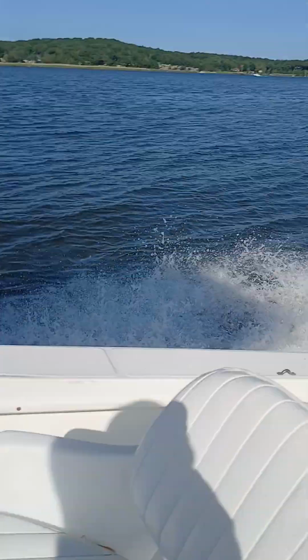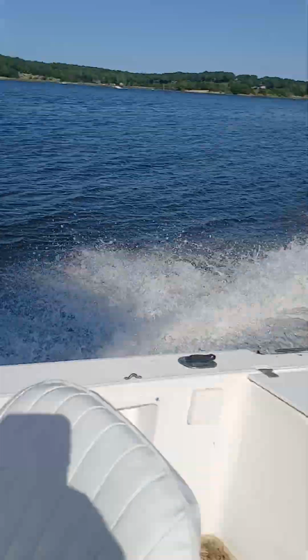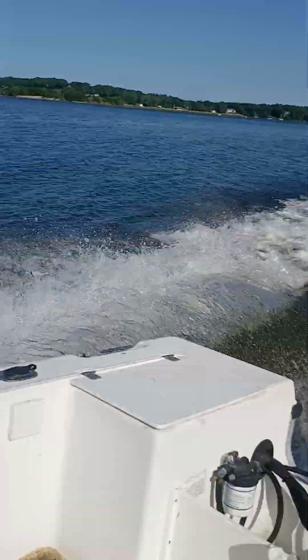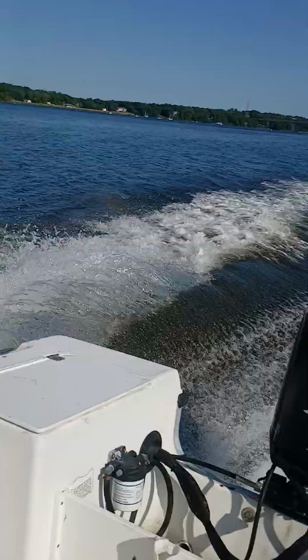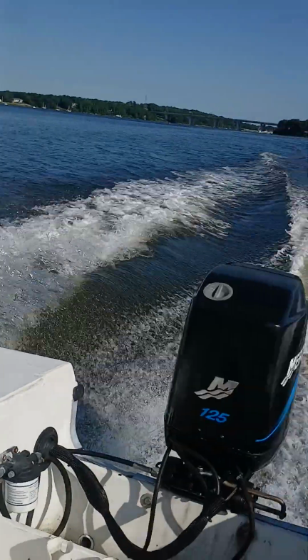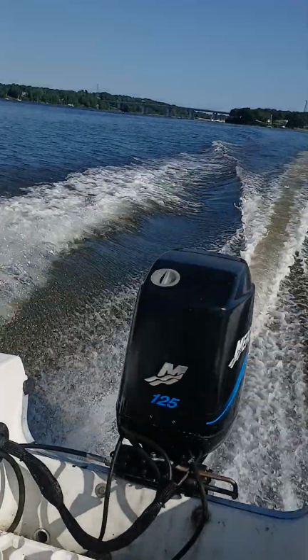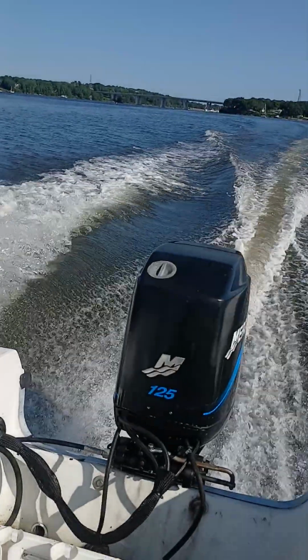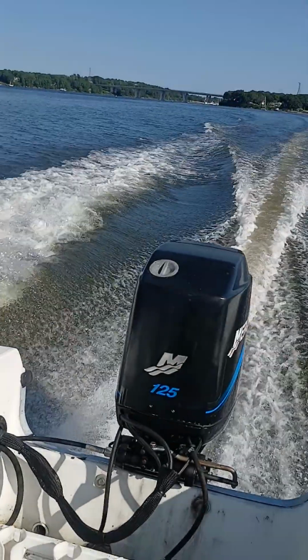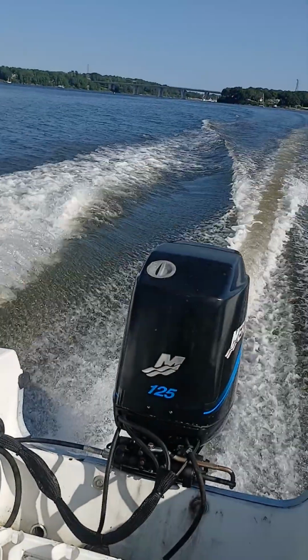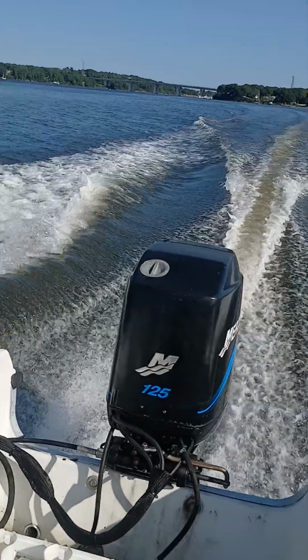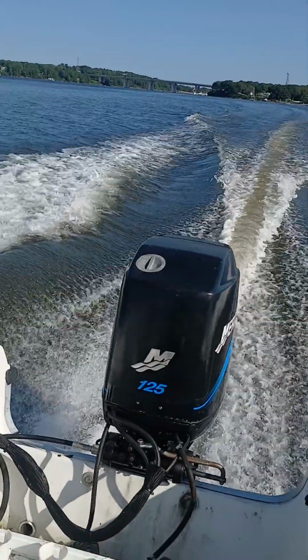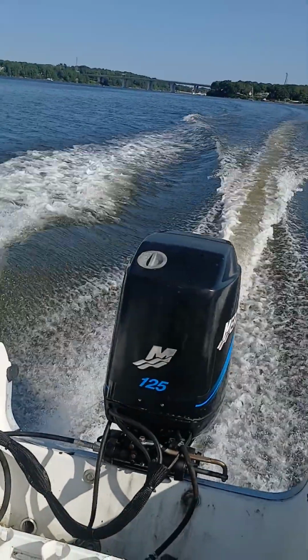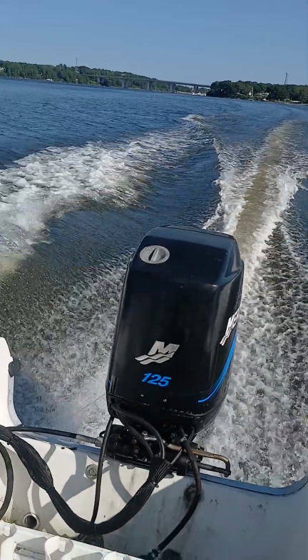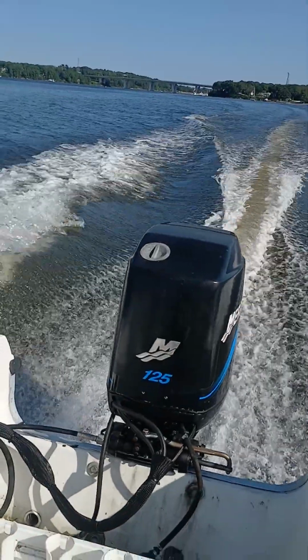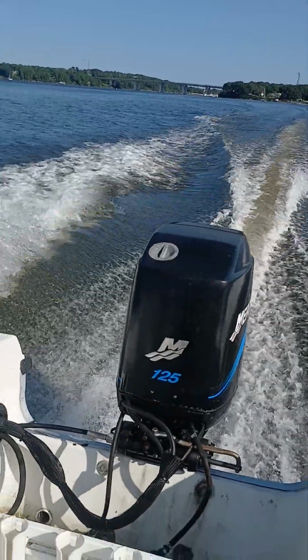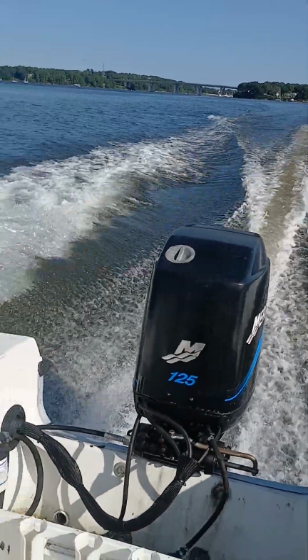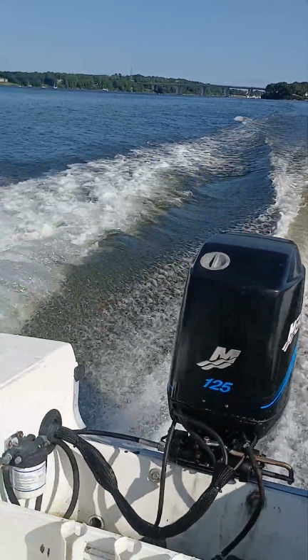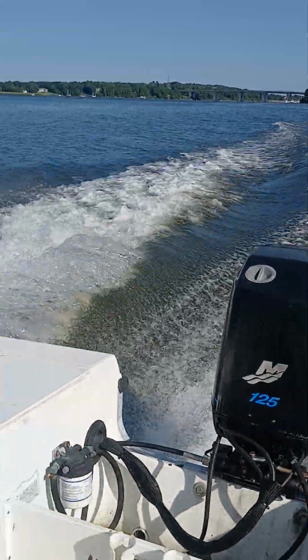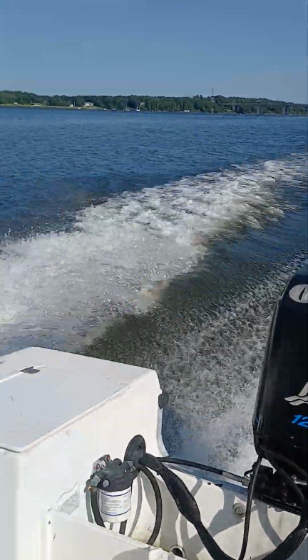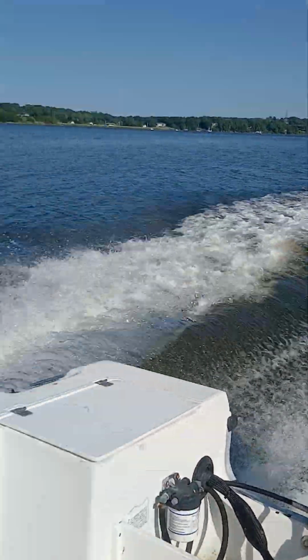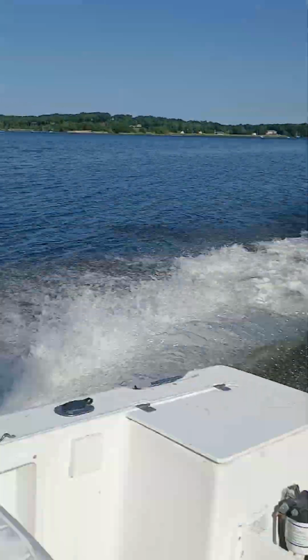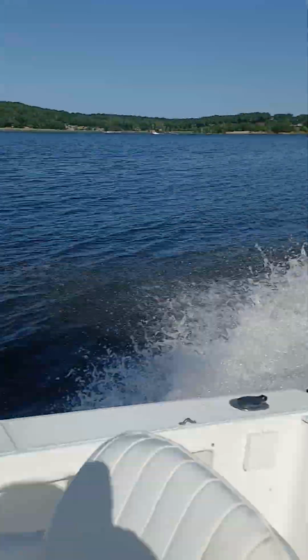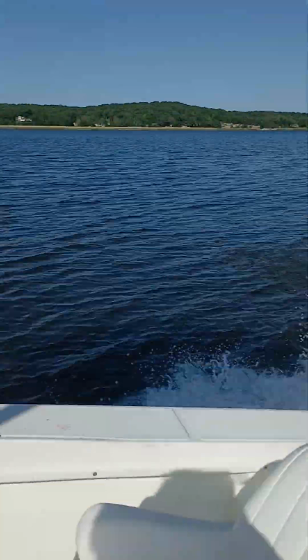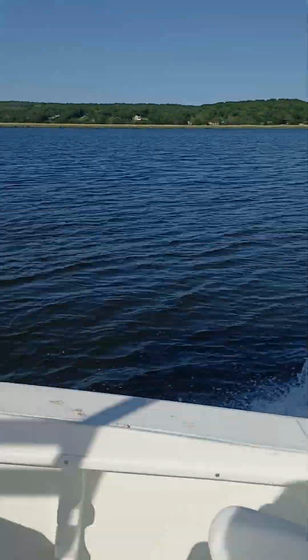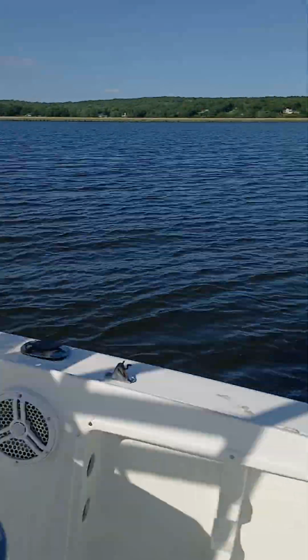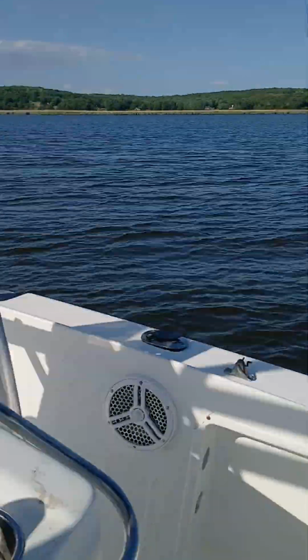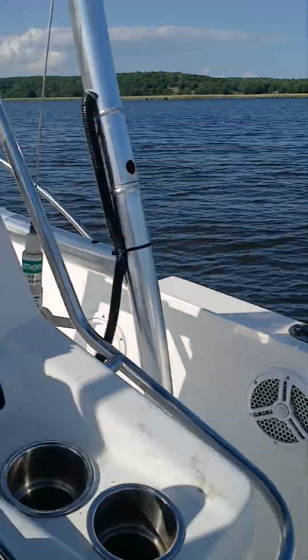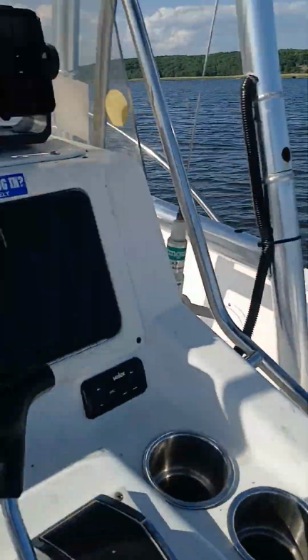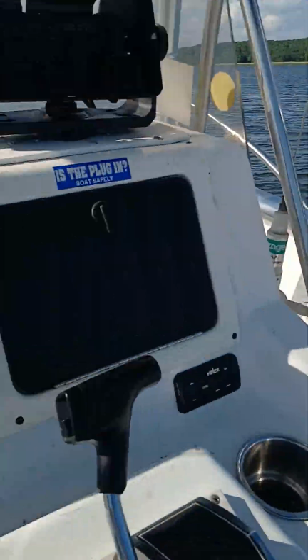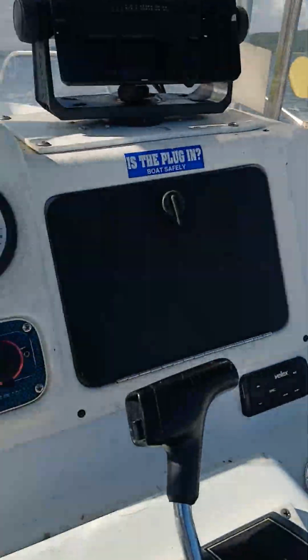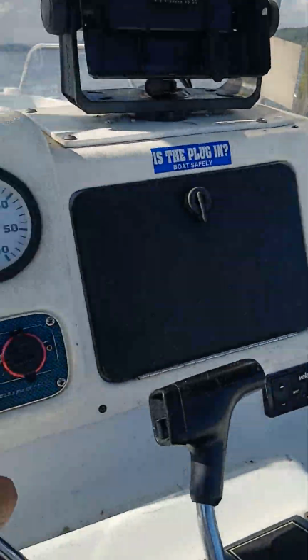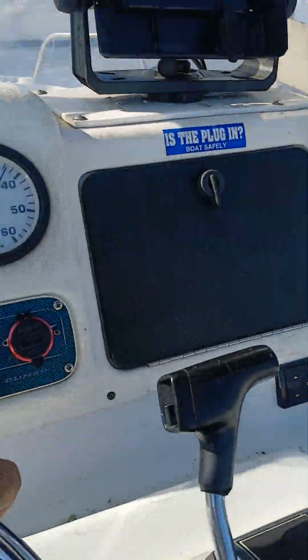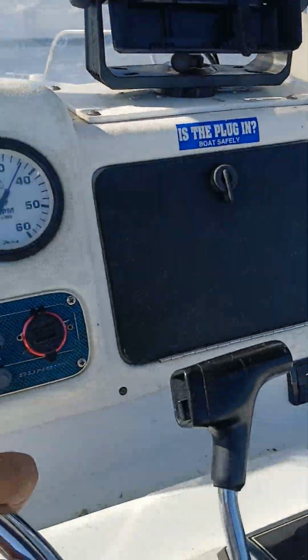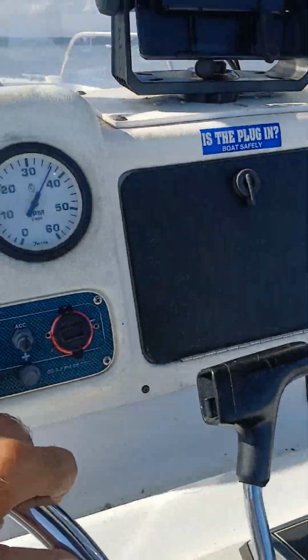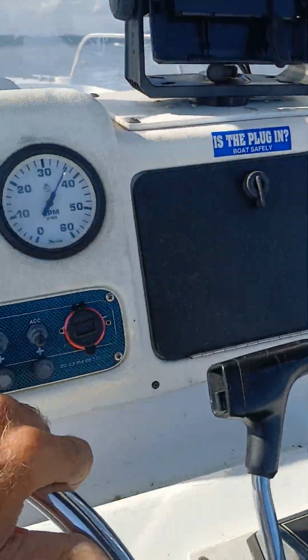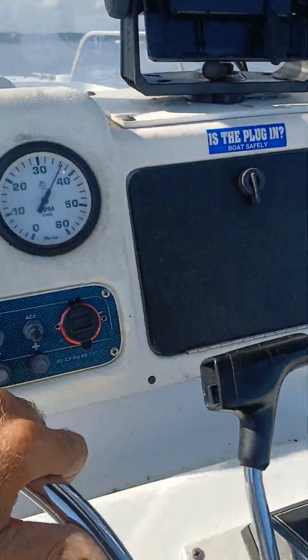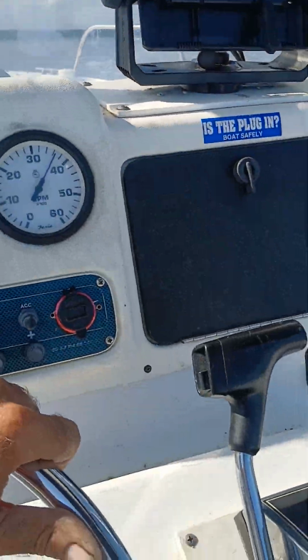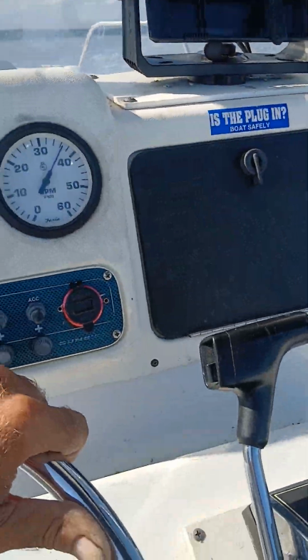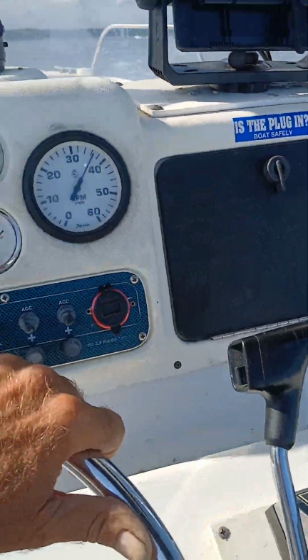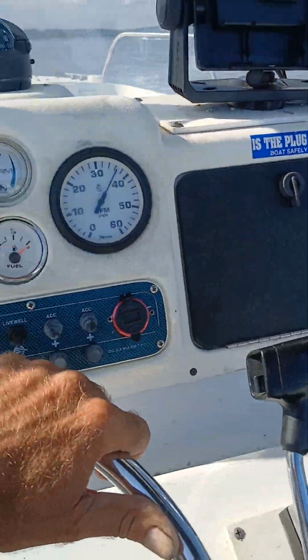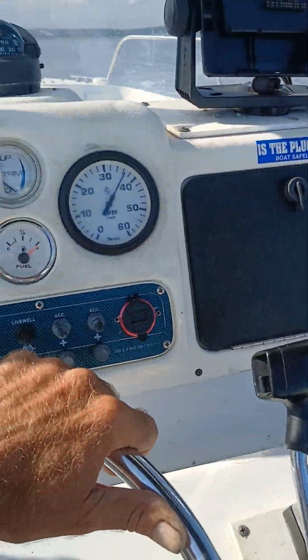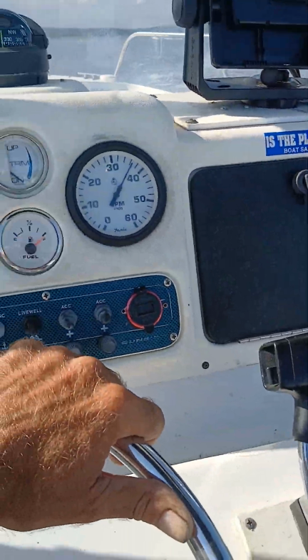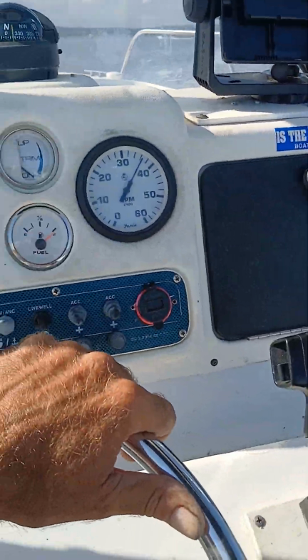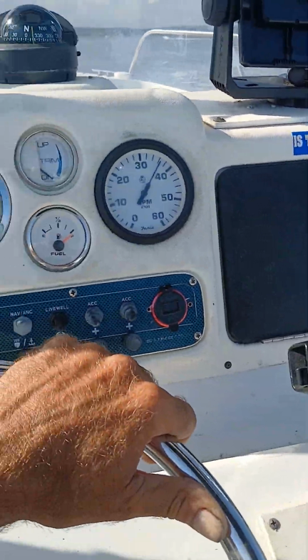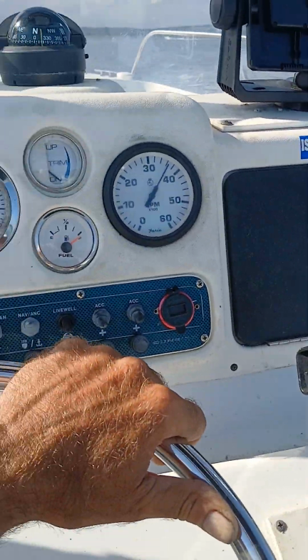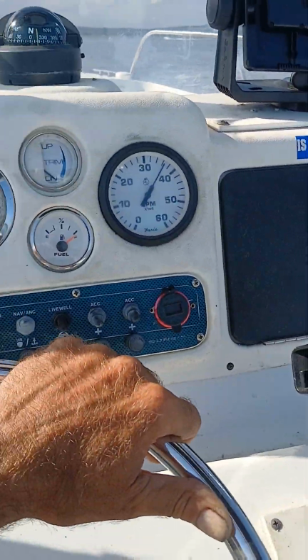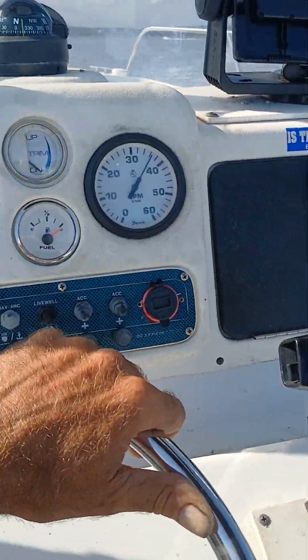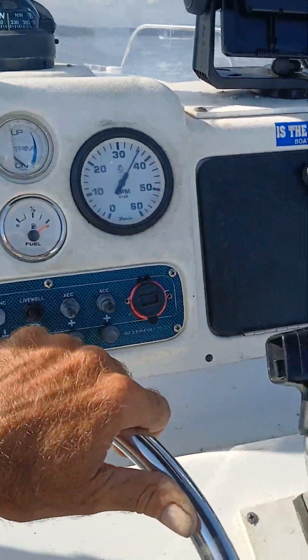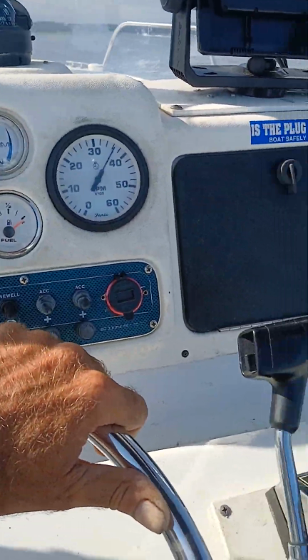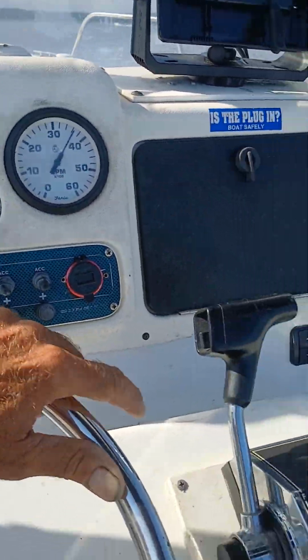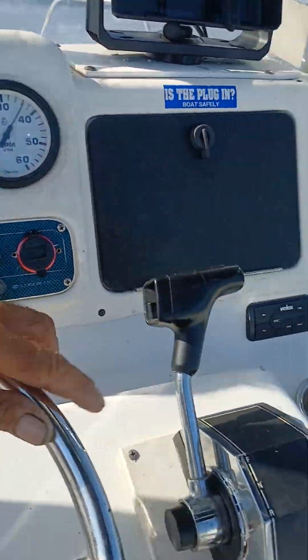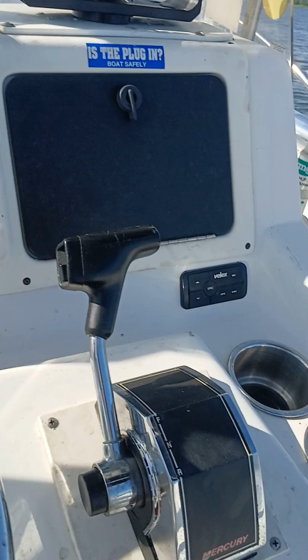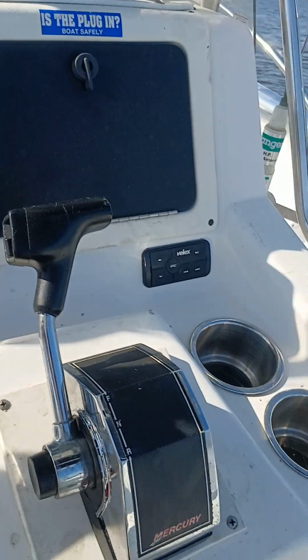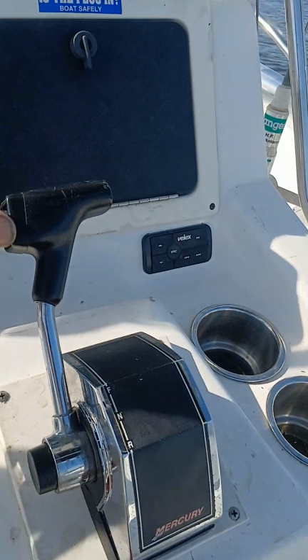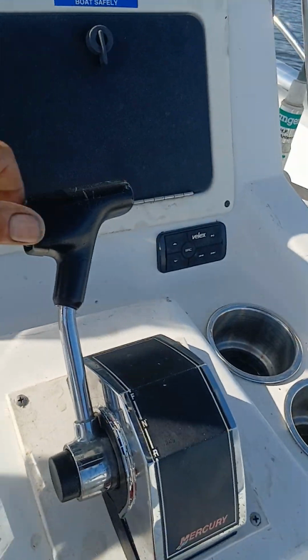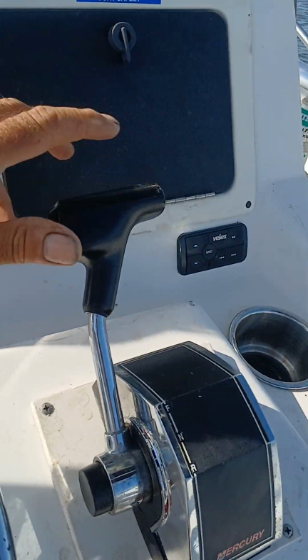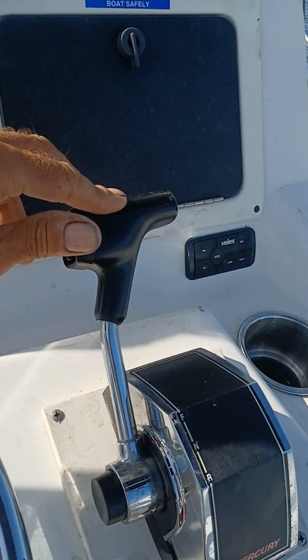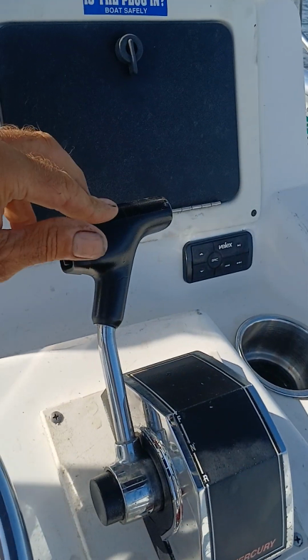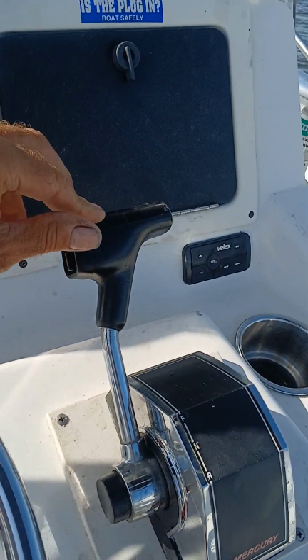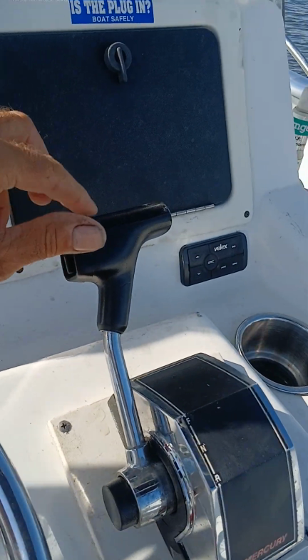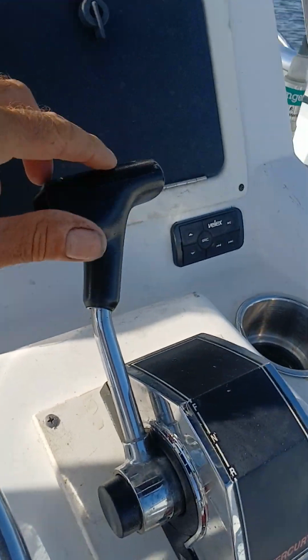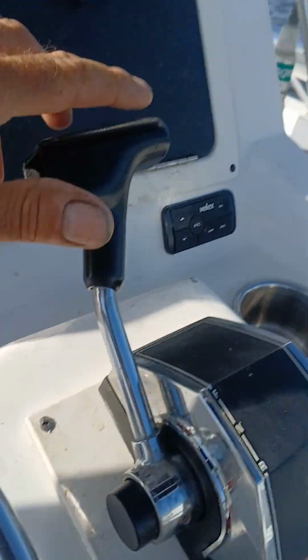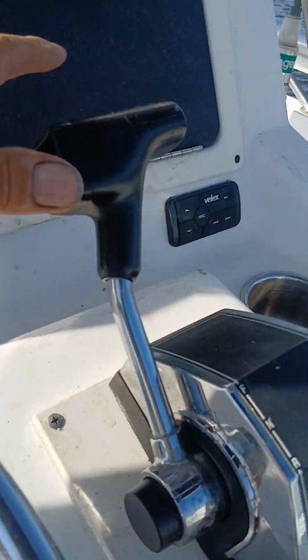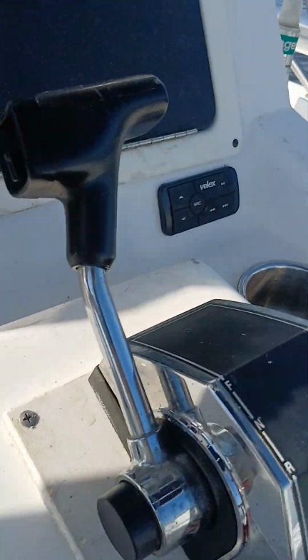Nice cruise, around 3,500, 3,700 RPM. We got plenty of power left.